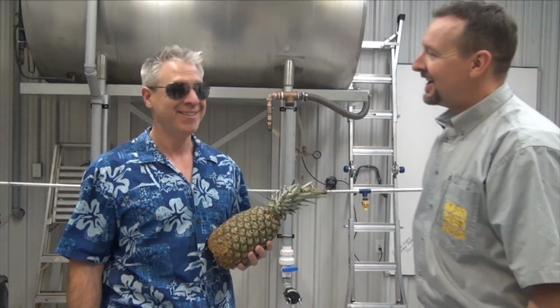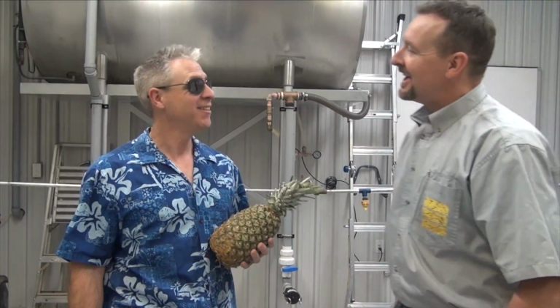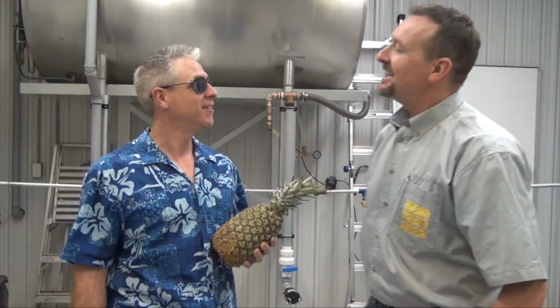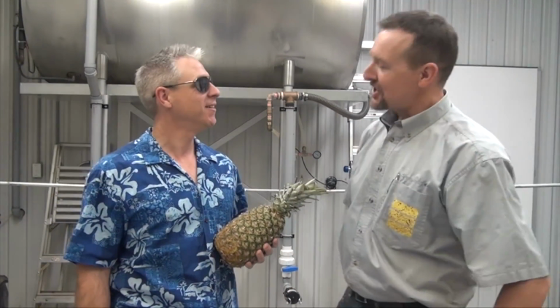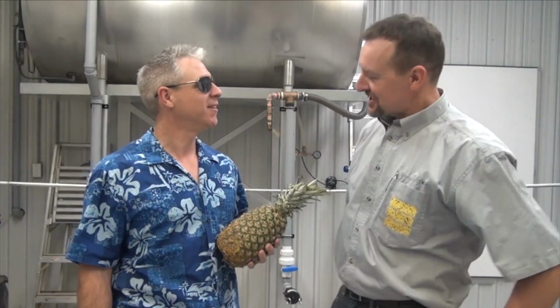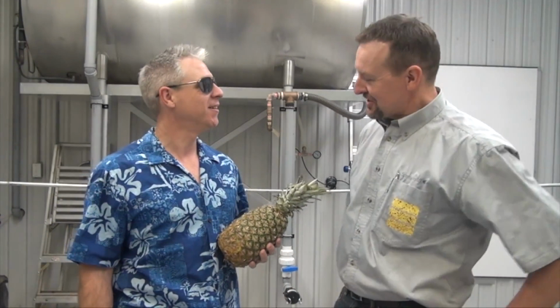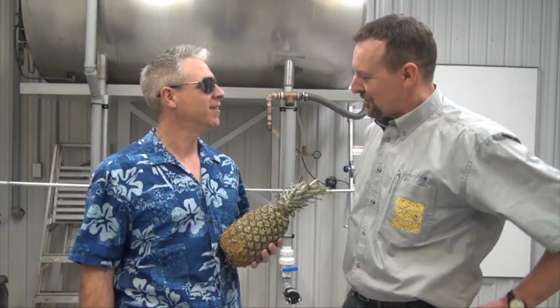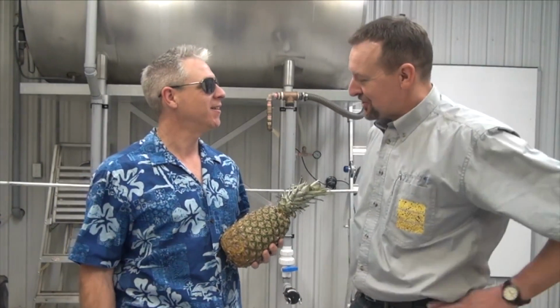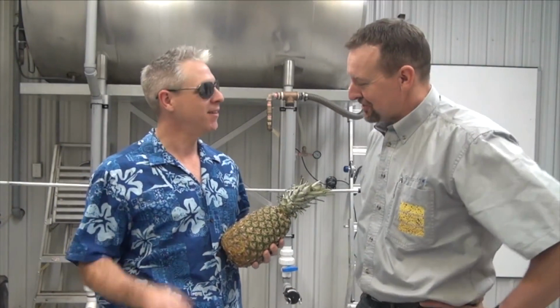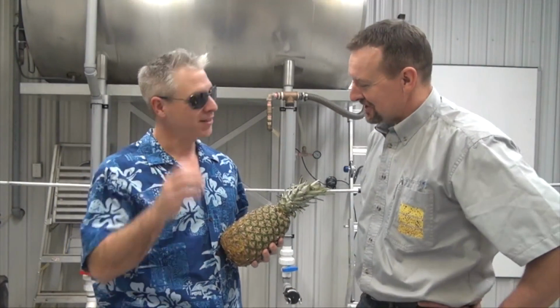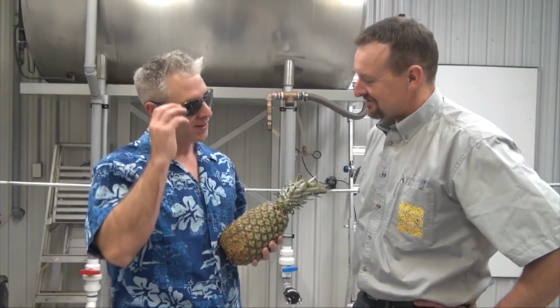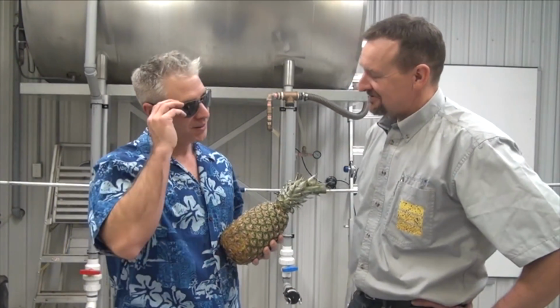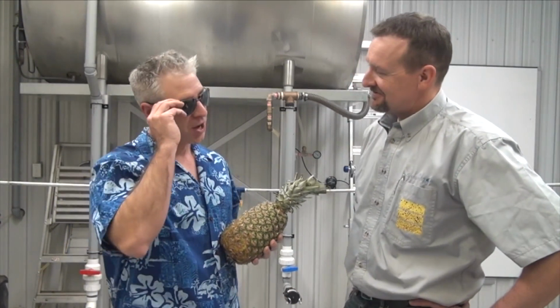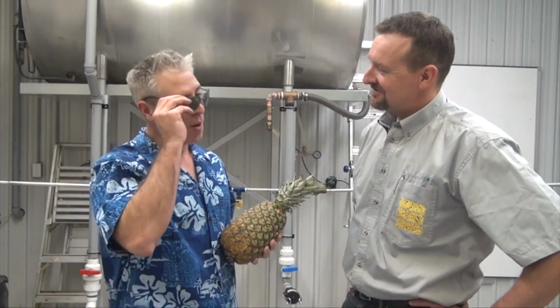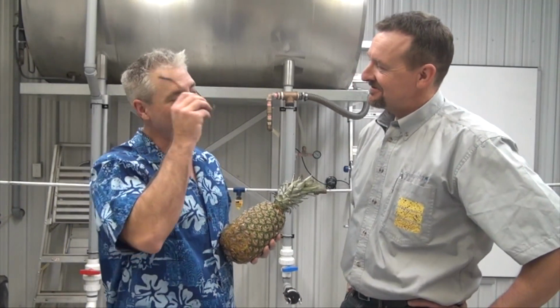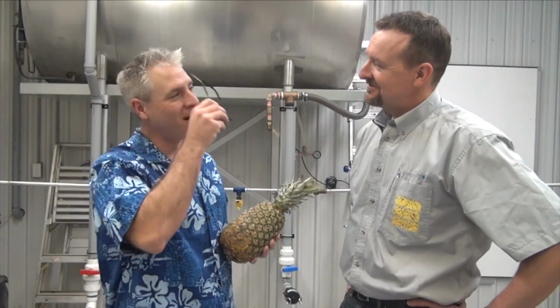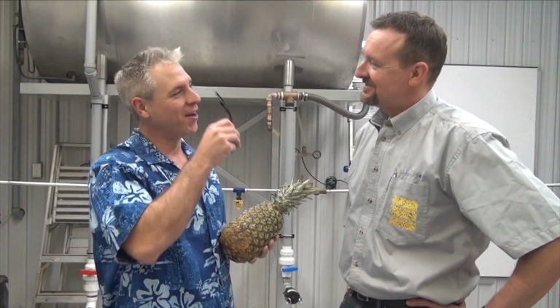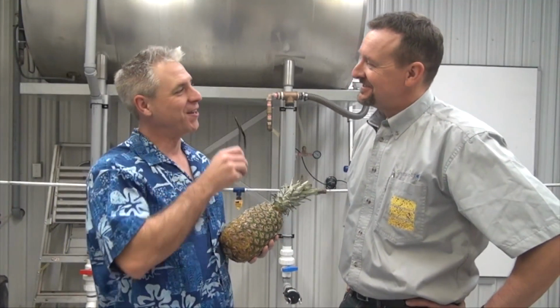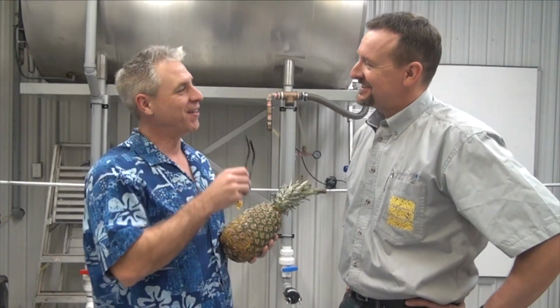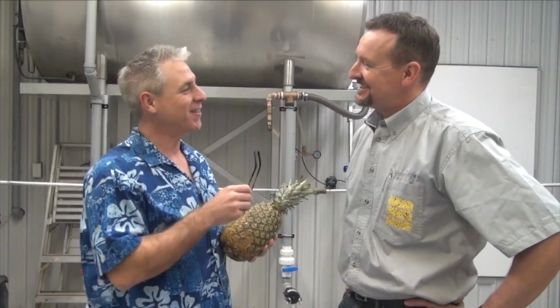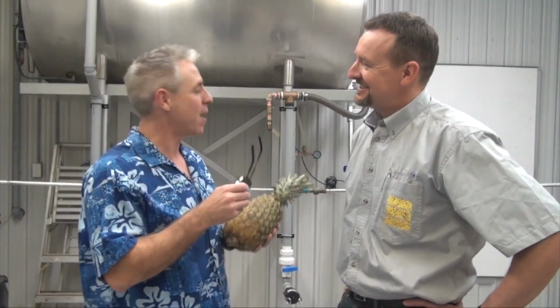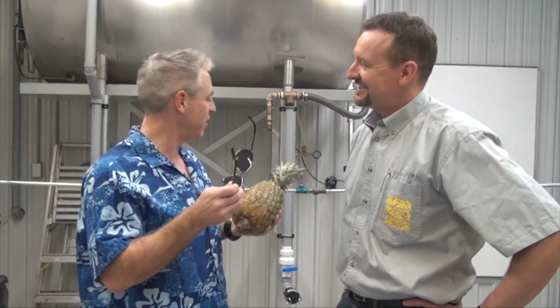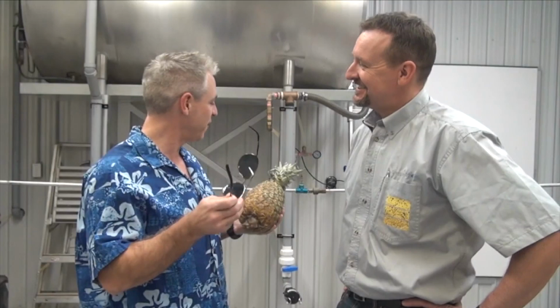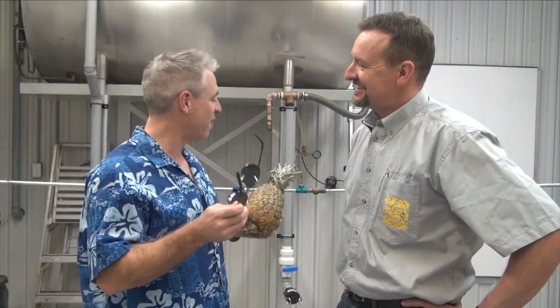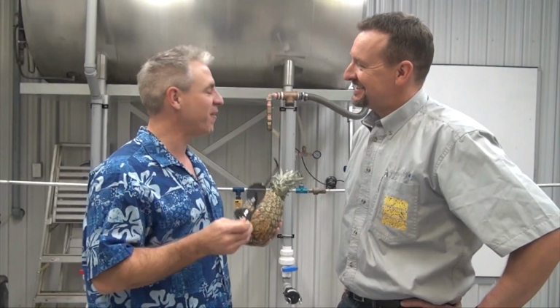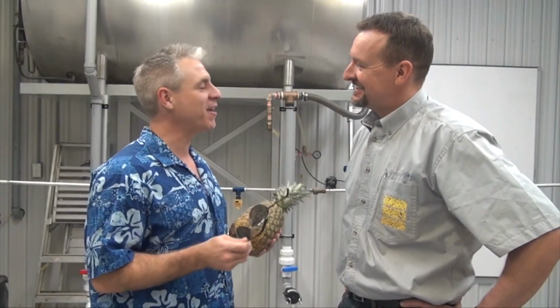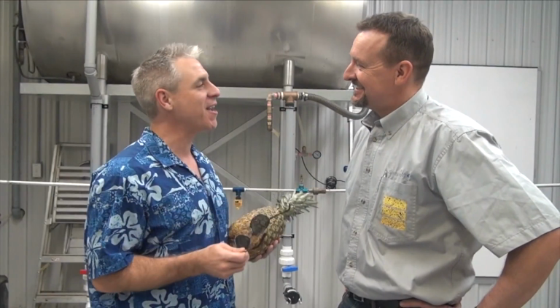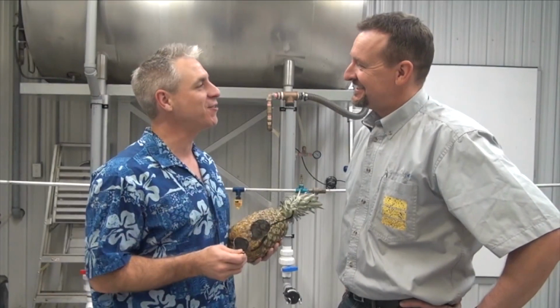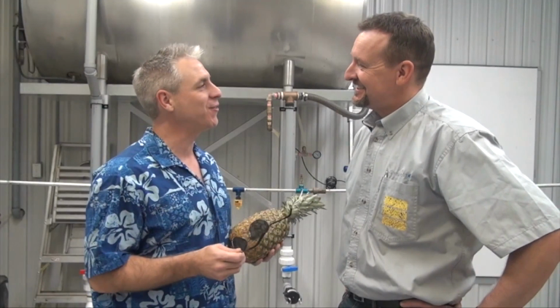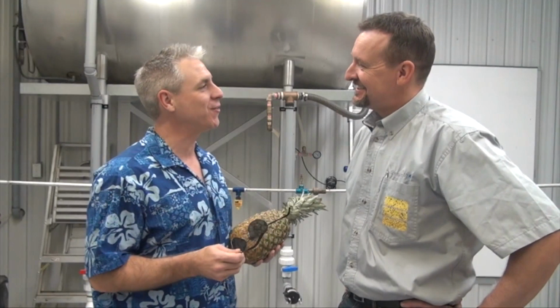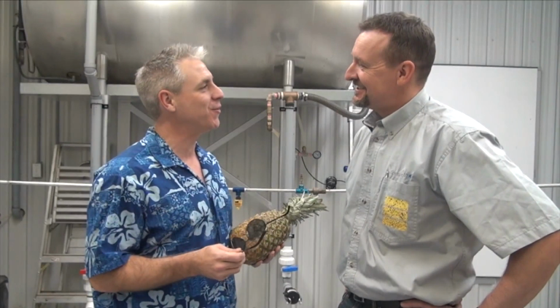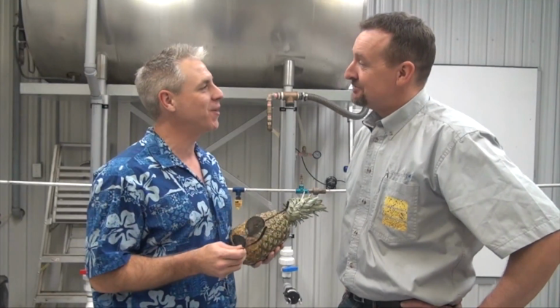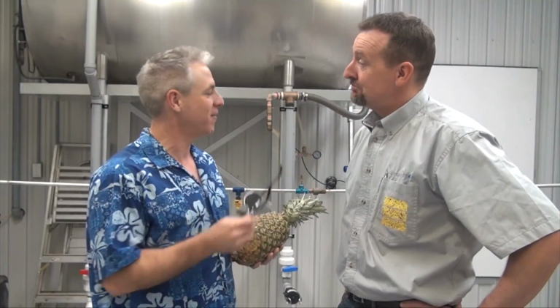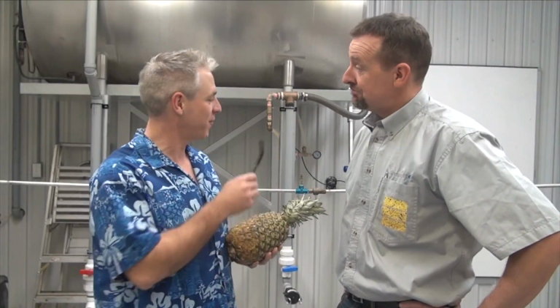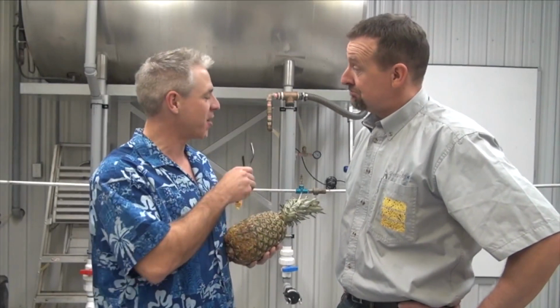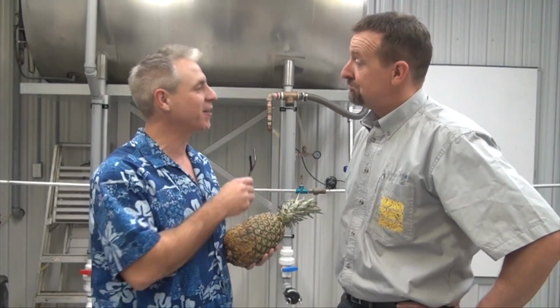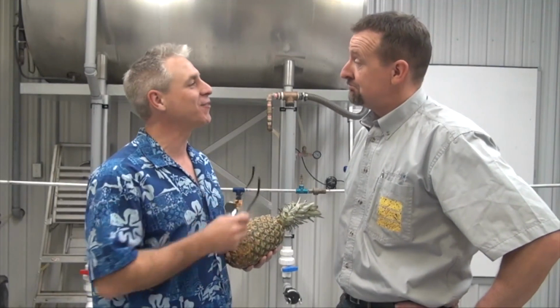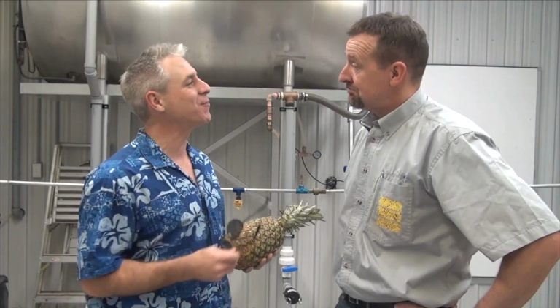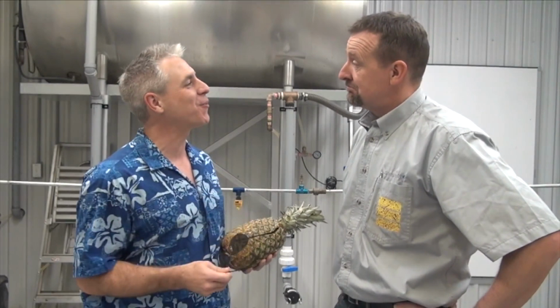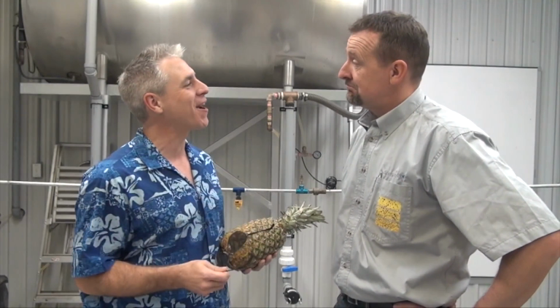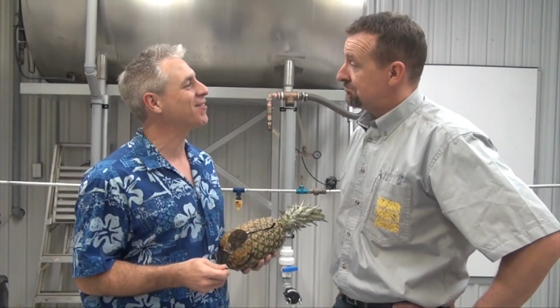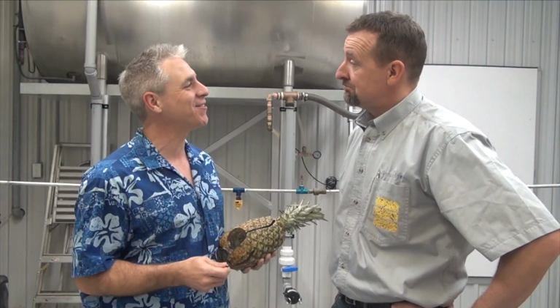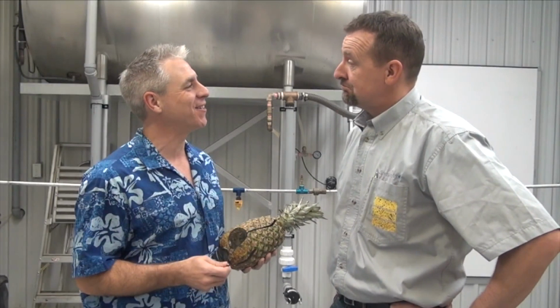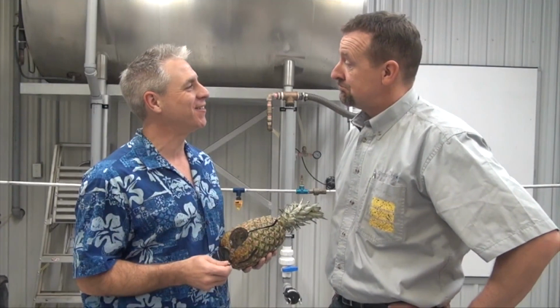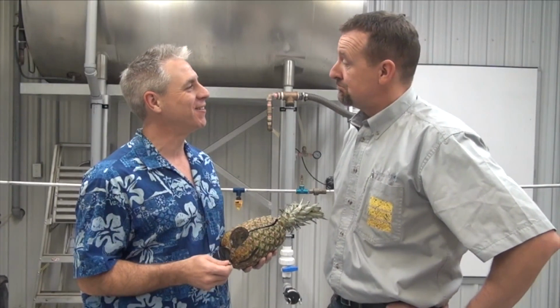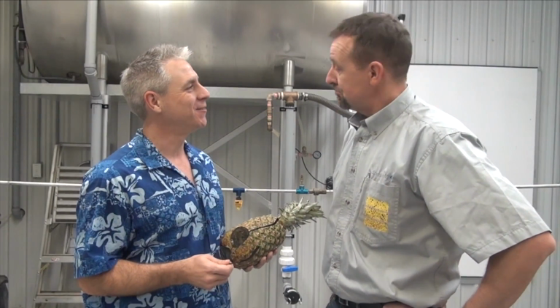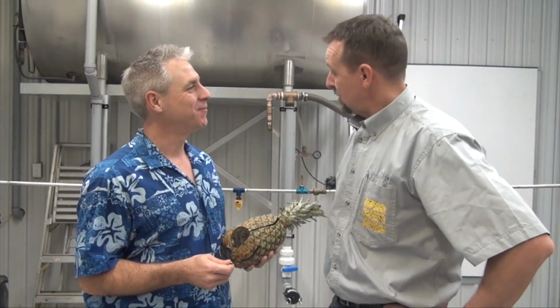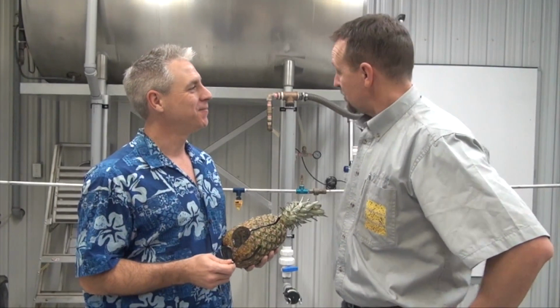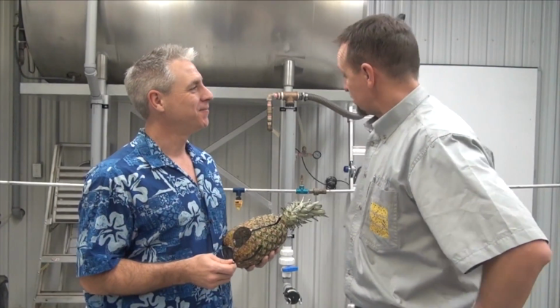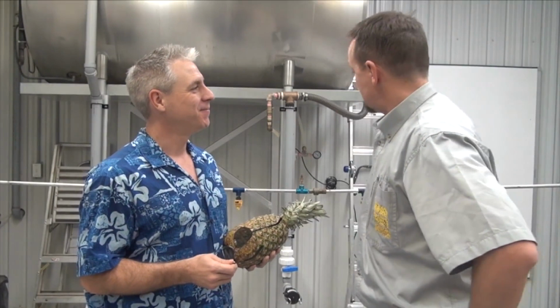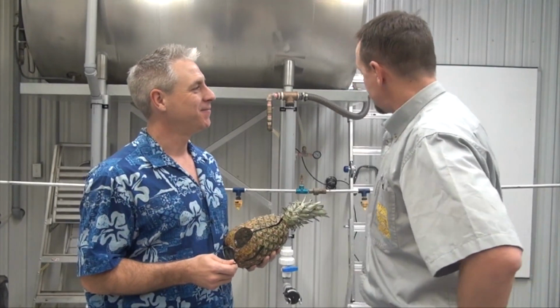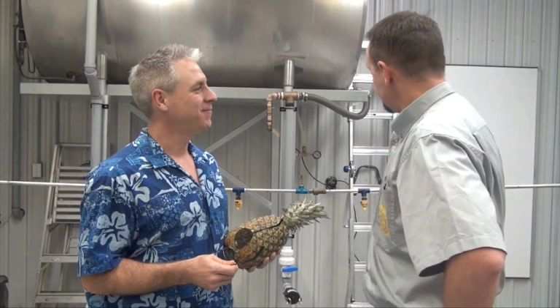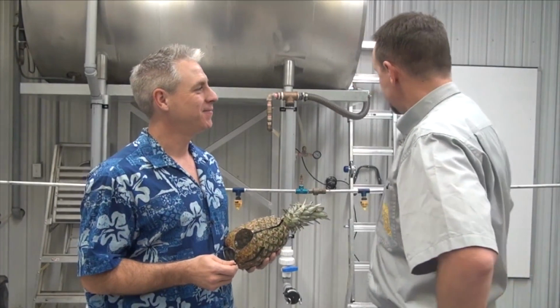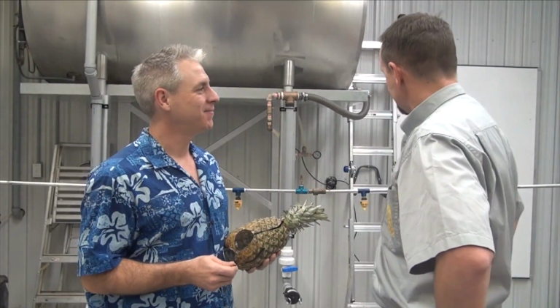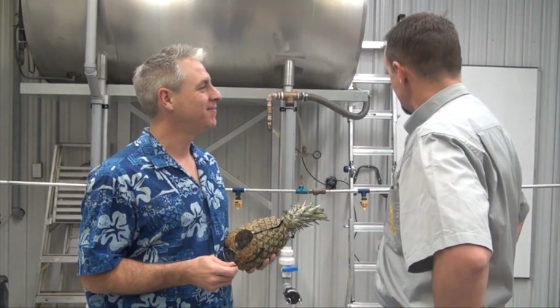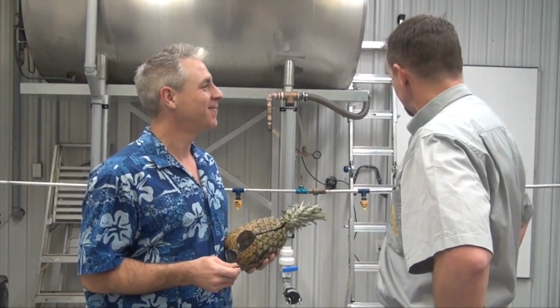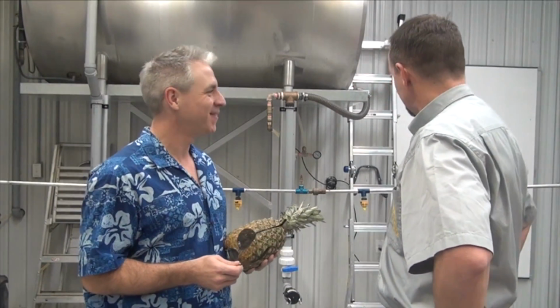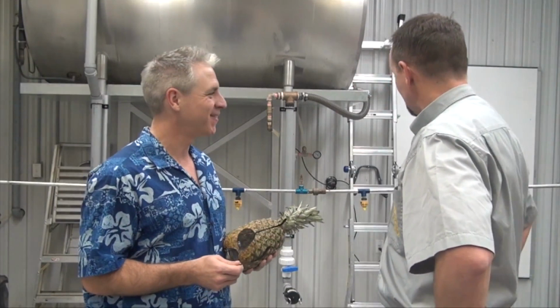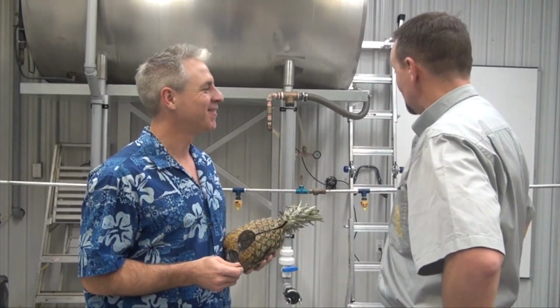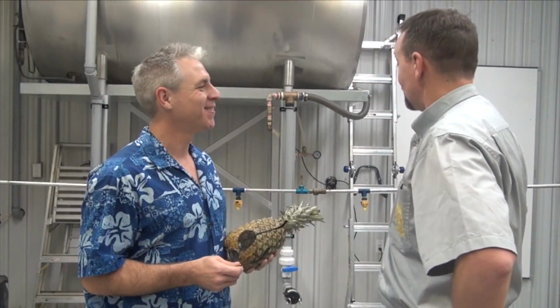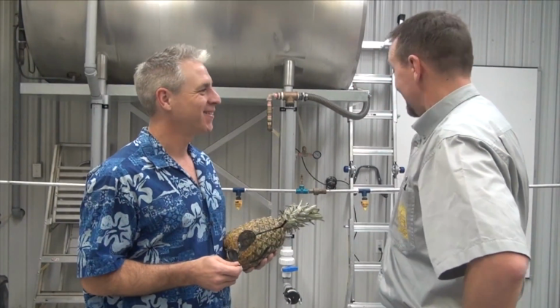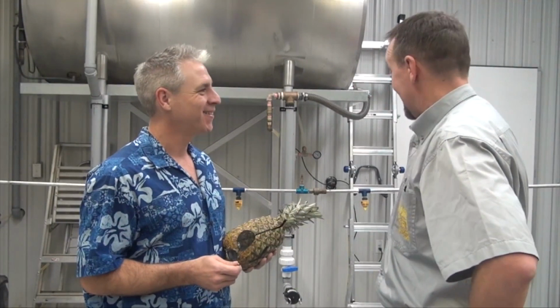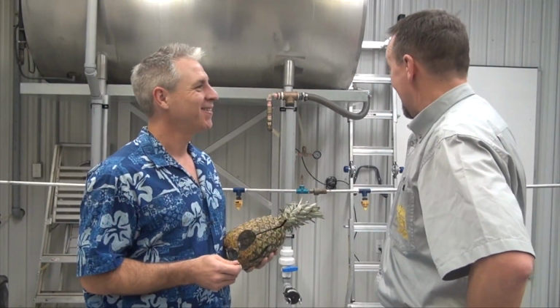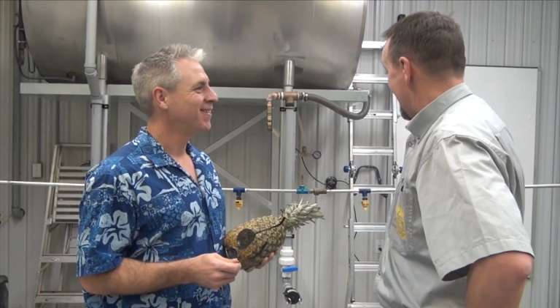Hey Jason, whatcha doing? Come on, I'm leaving on vacation soon. I thought I'd get some practice in. Well, looks like you need it. You left that boom really high.